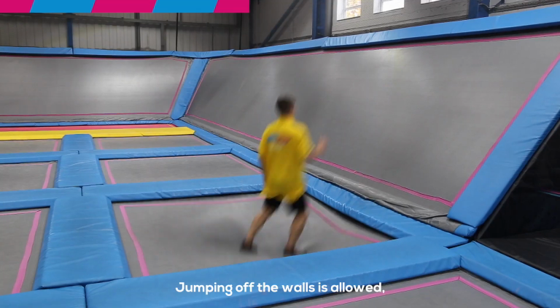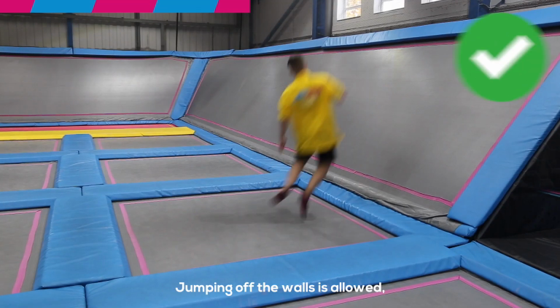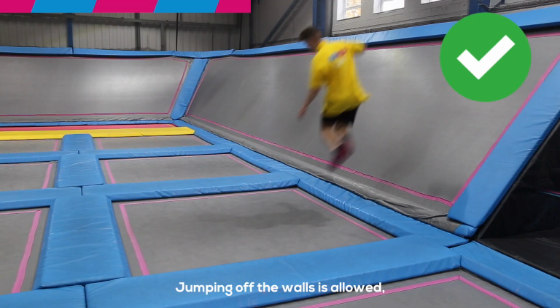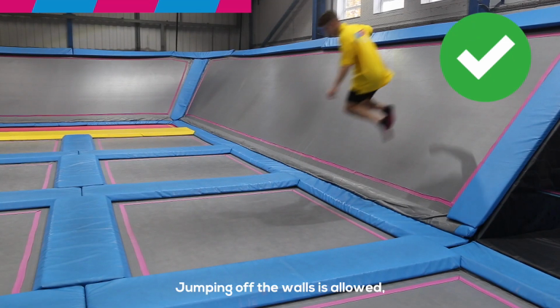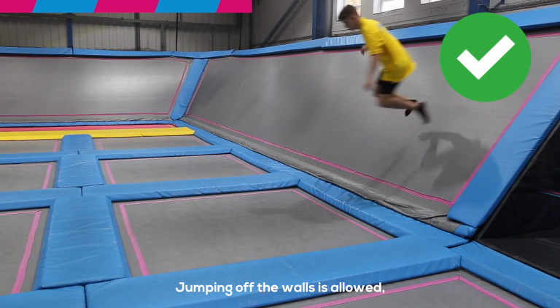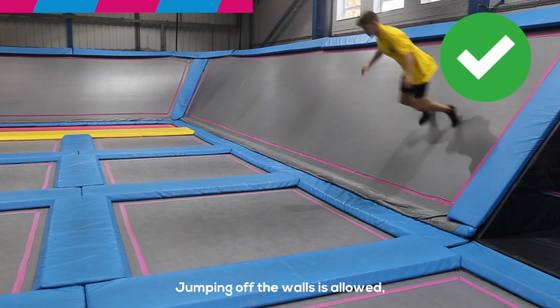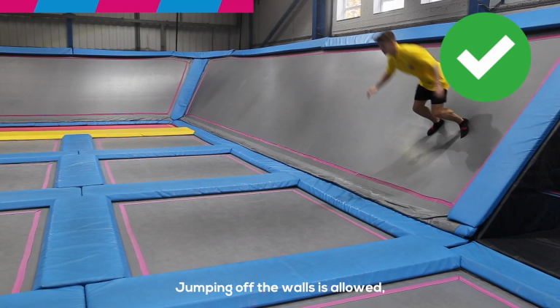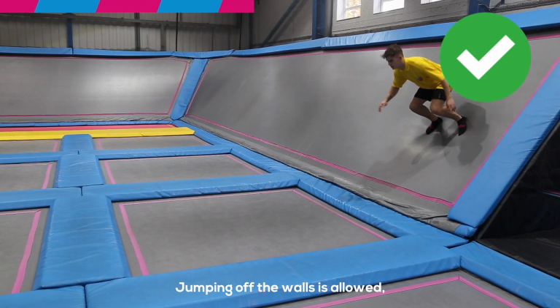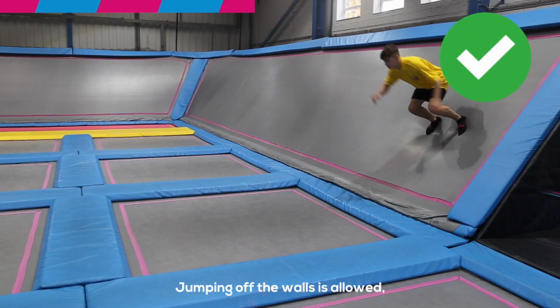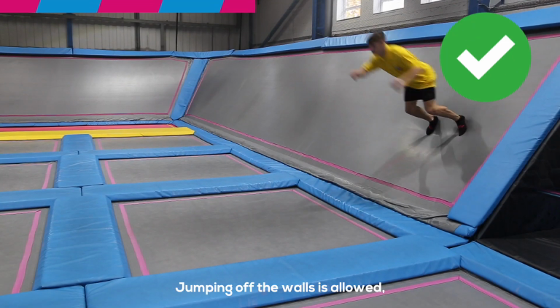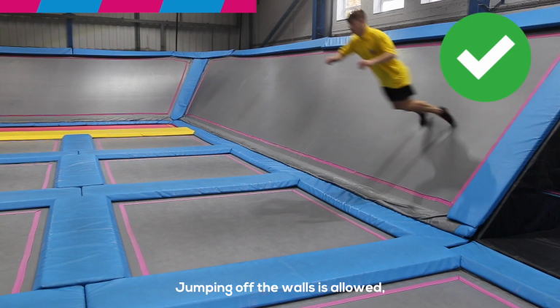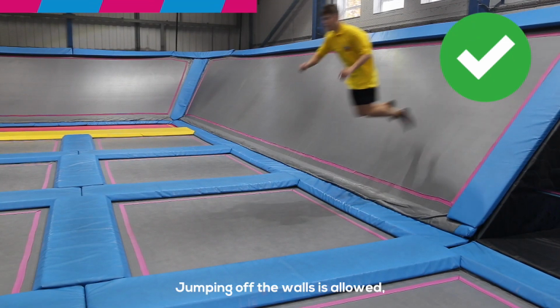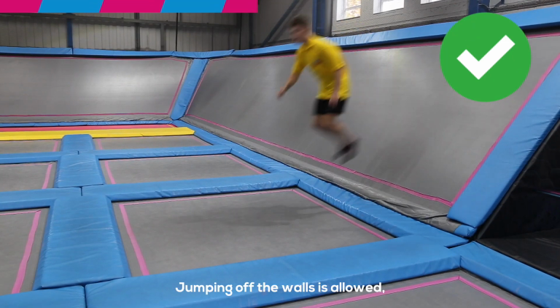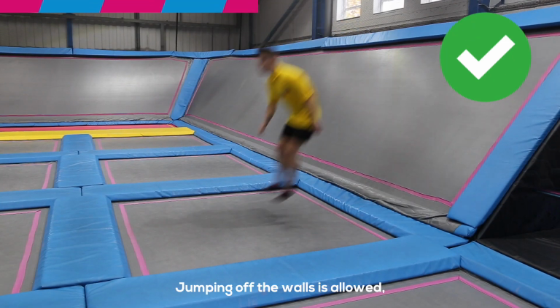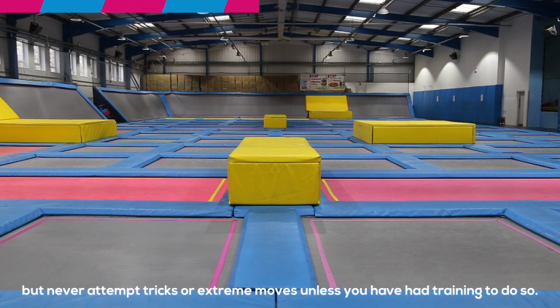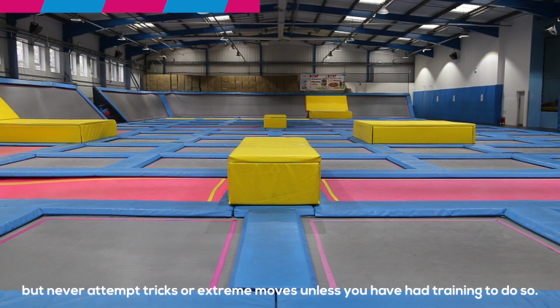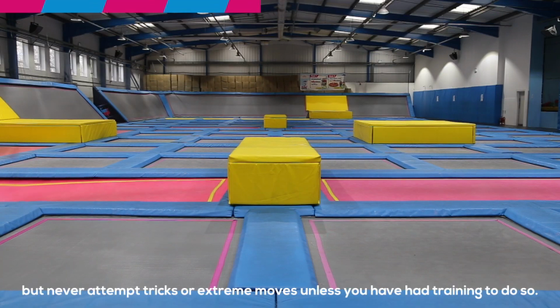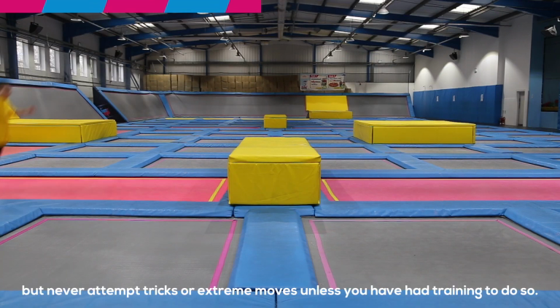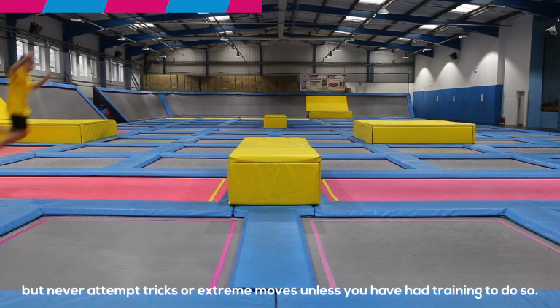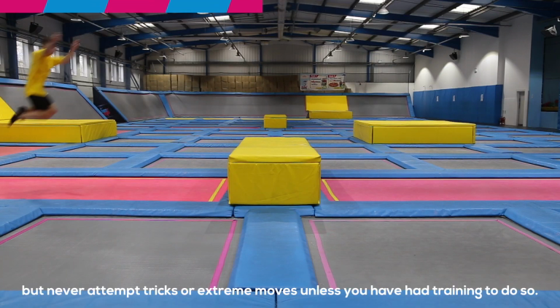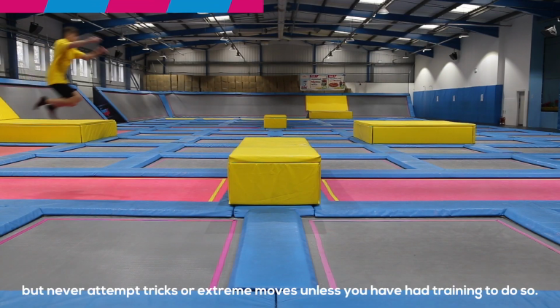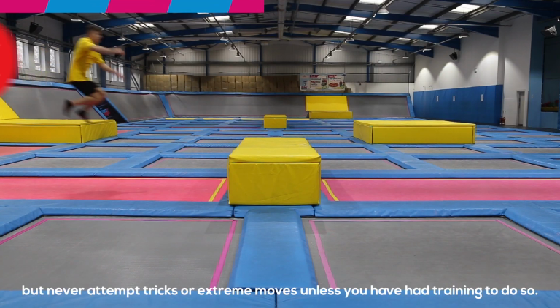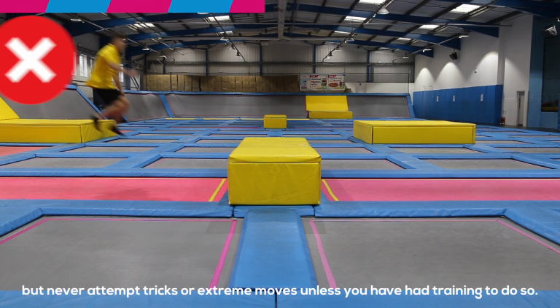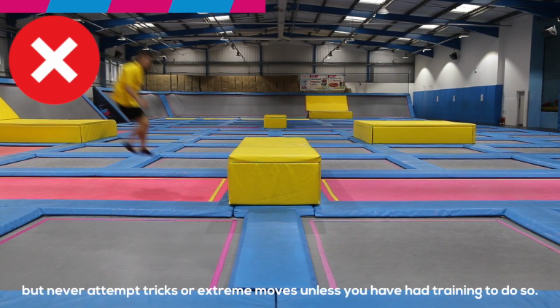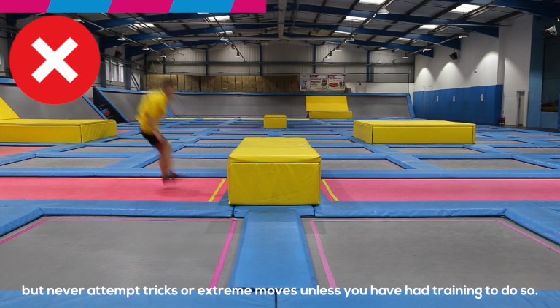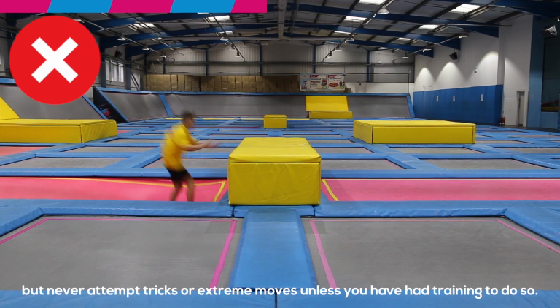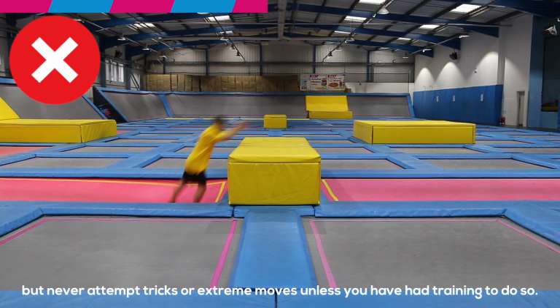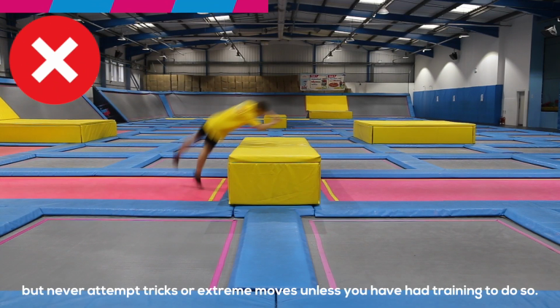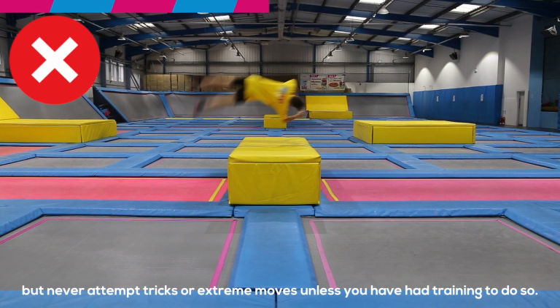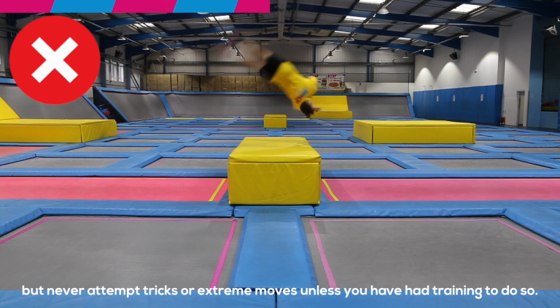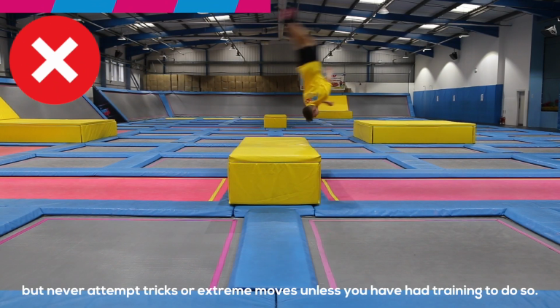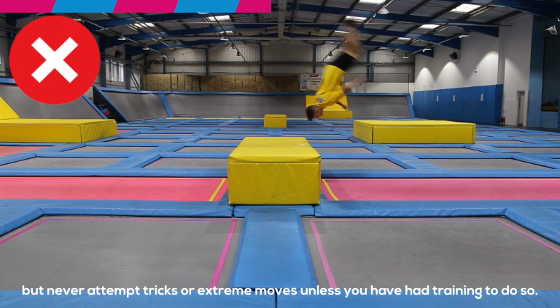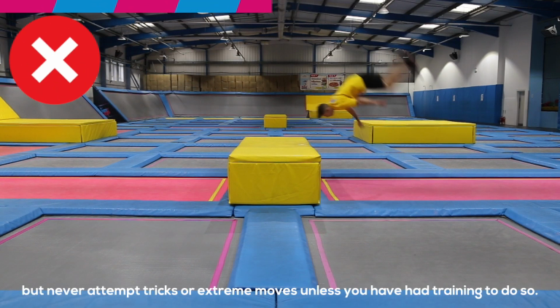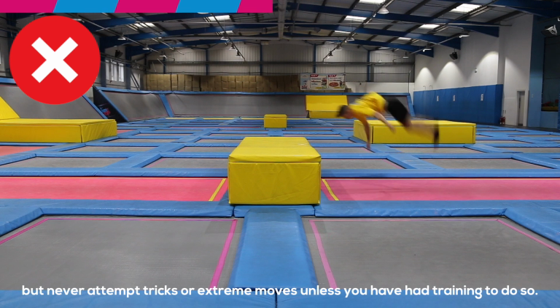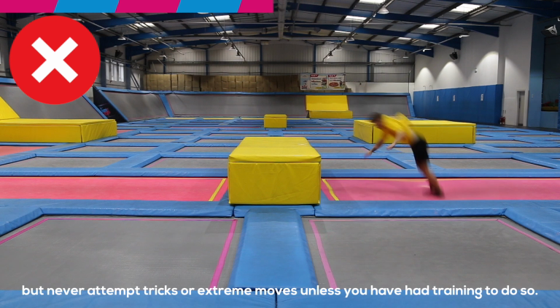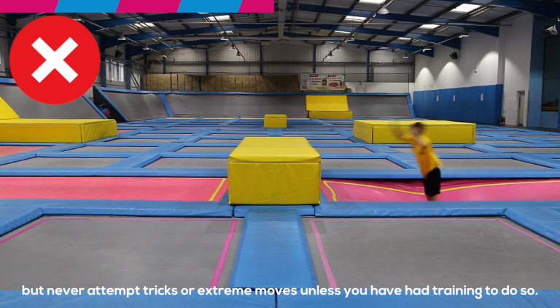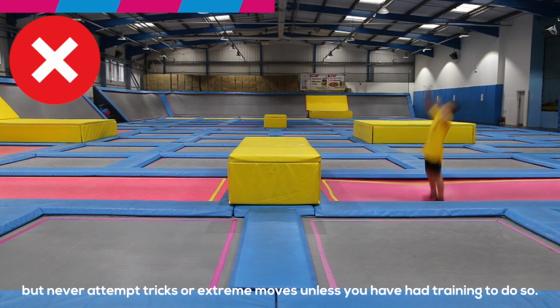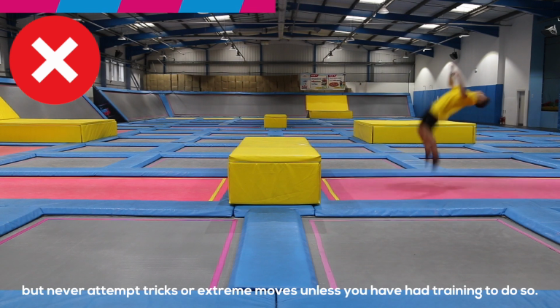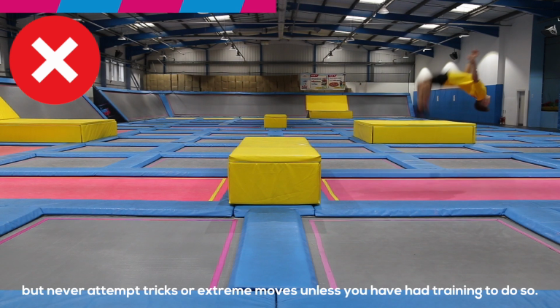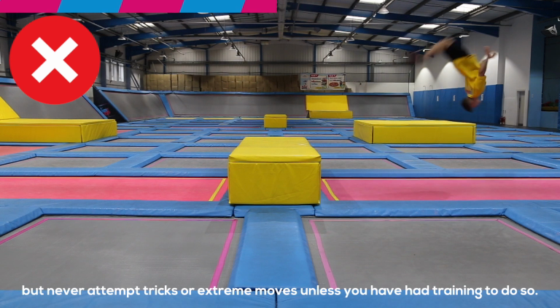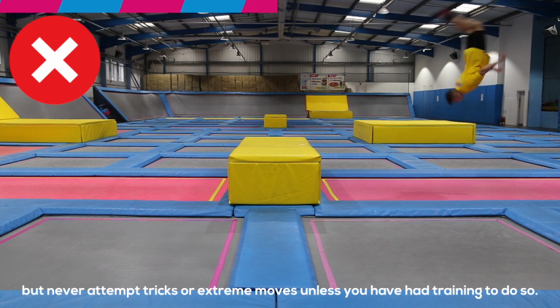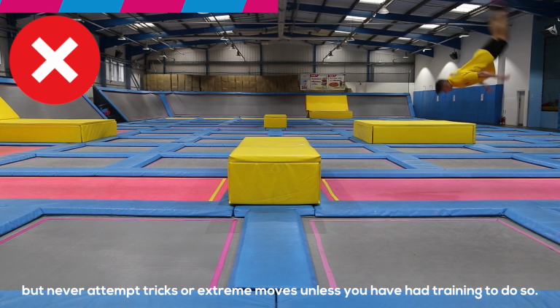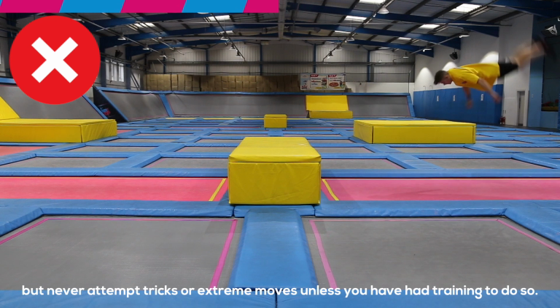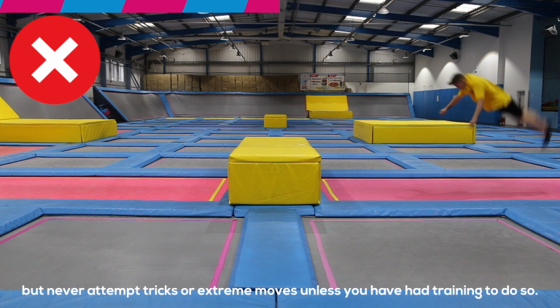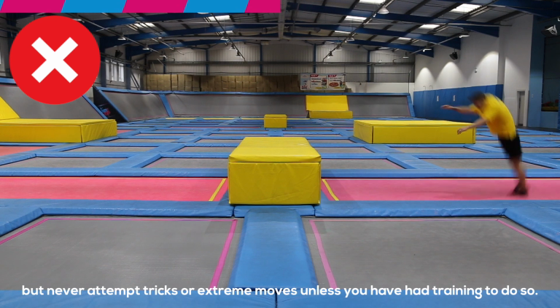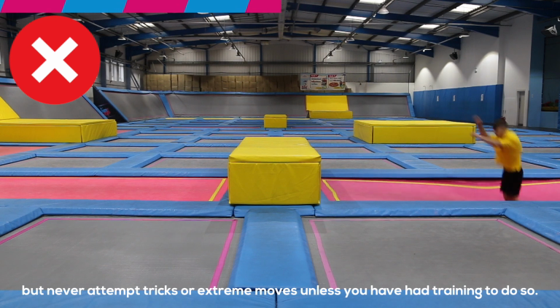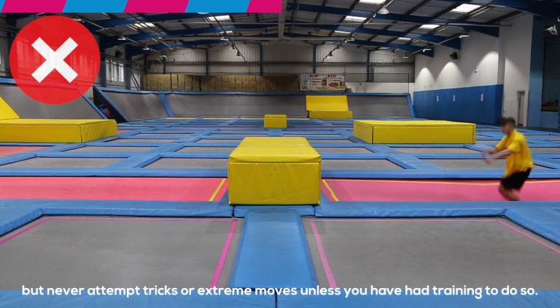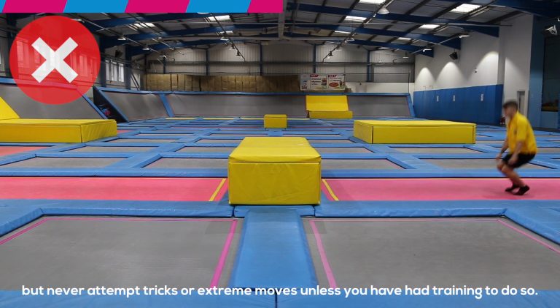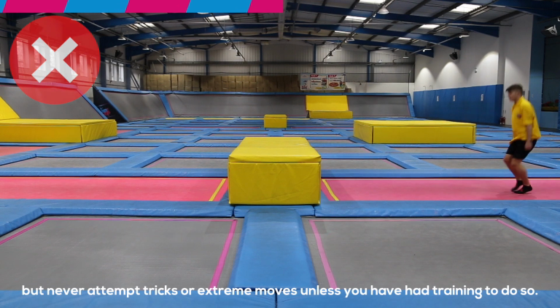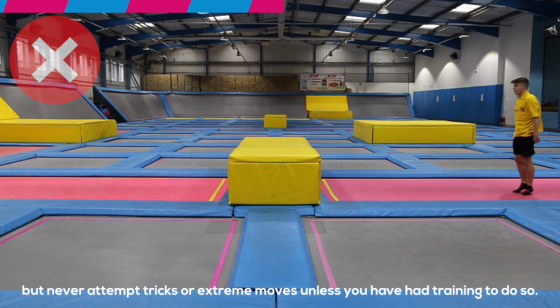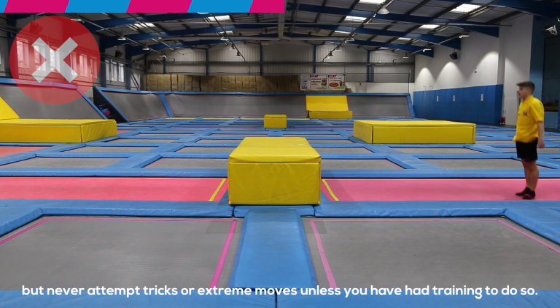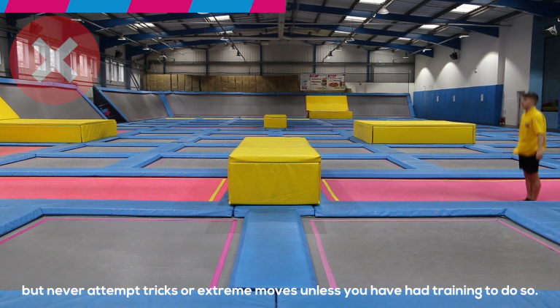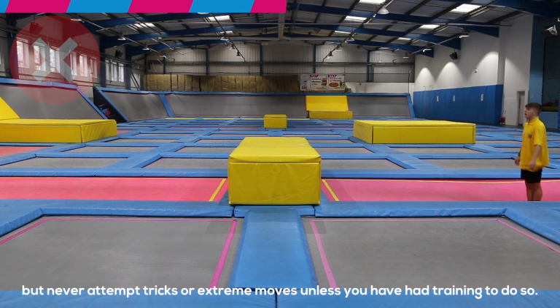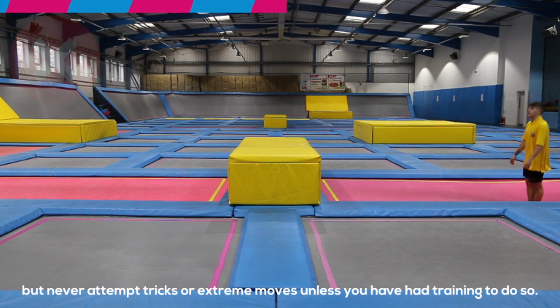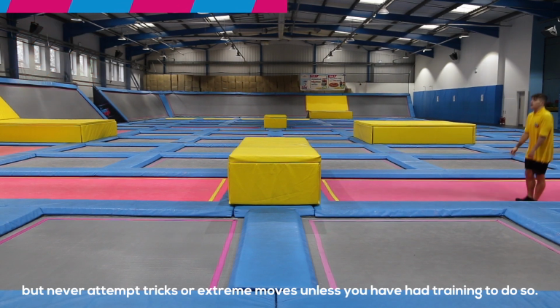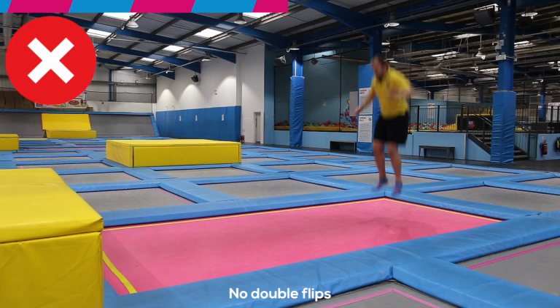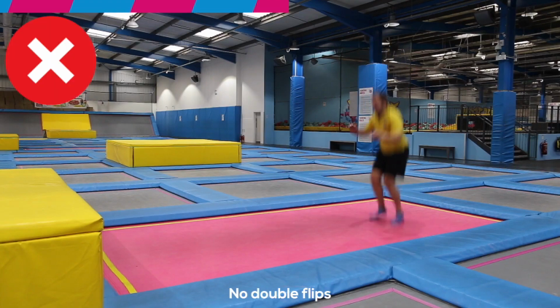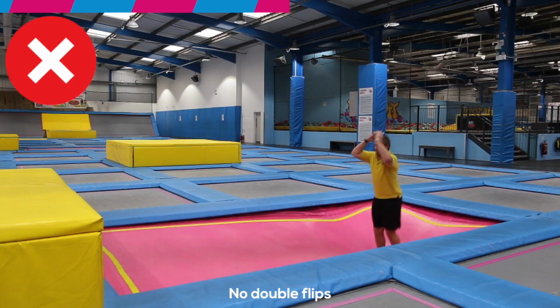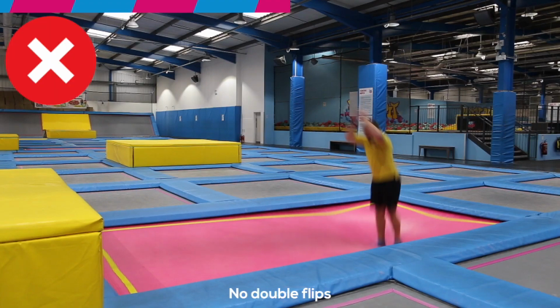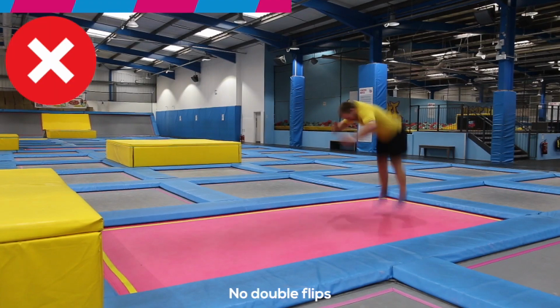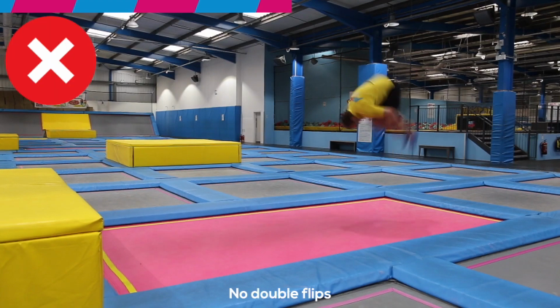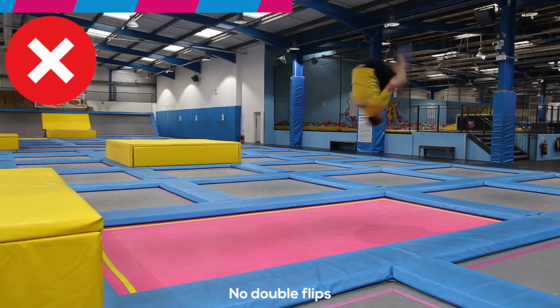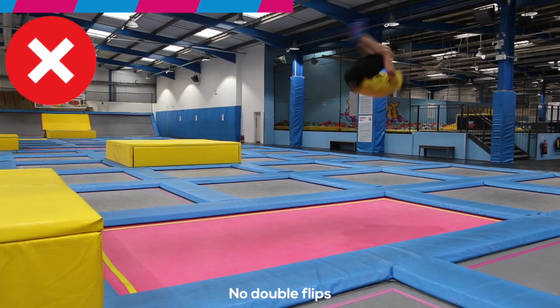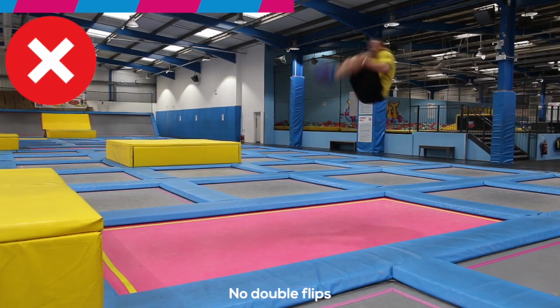Jumping off the walls is allowed, but never attempt tricks or extreme moves unless you've had some sort of training to do so. No double flips.